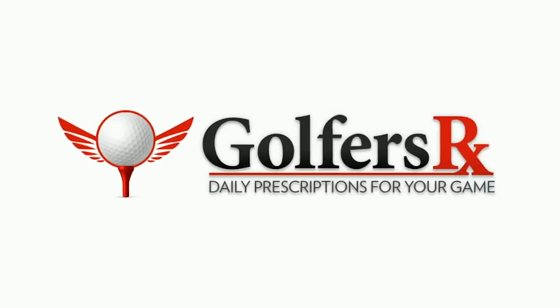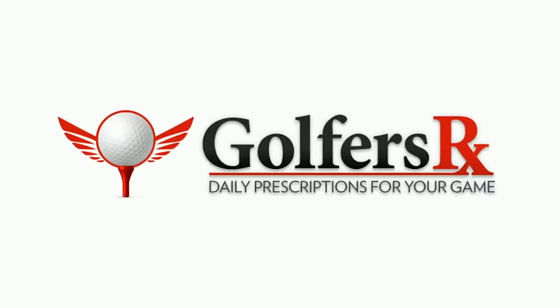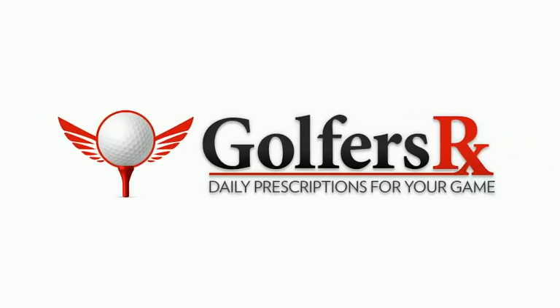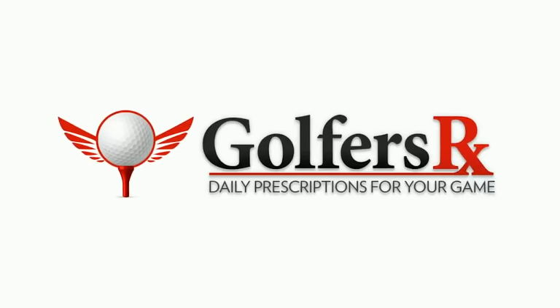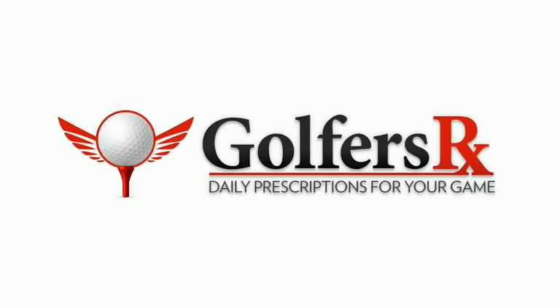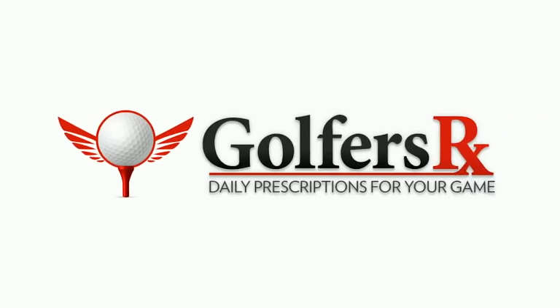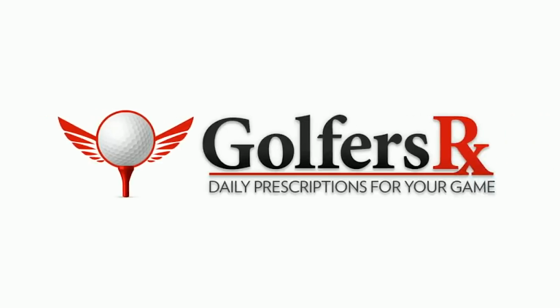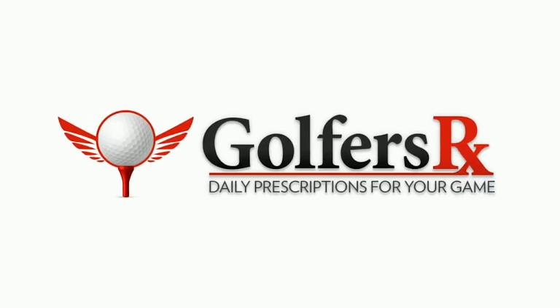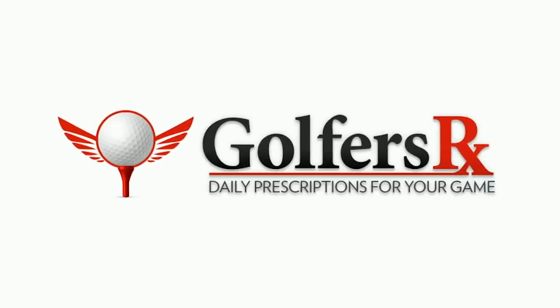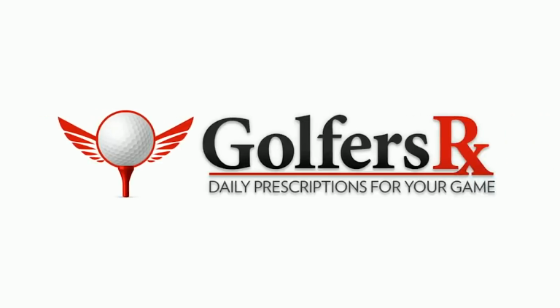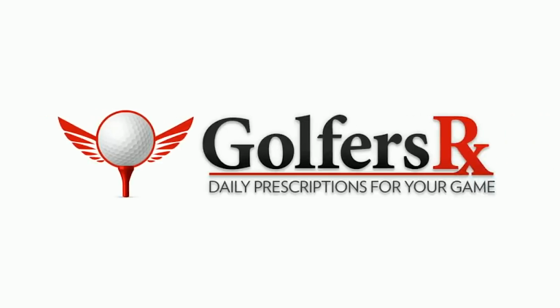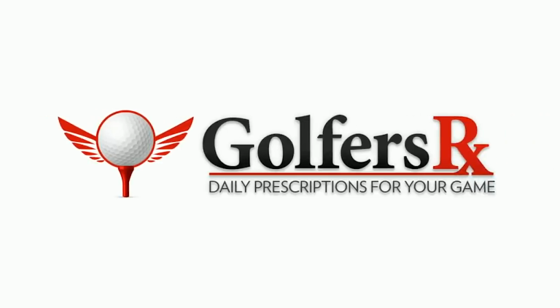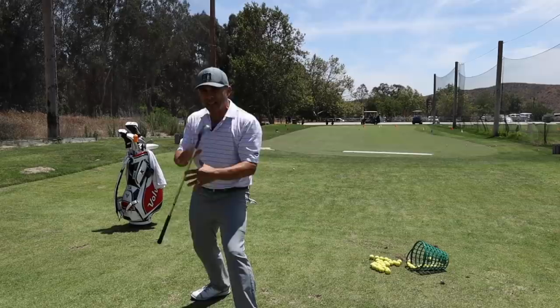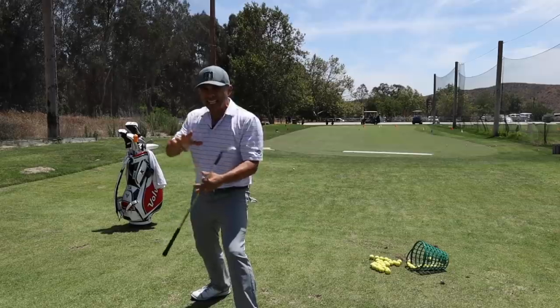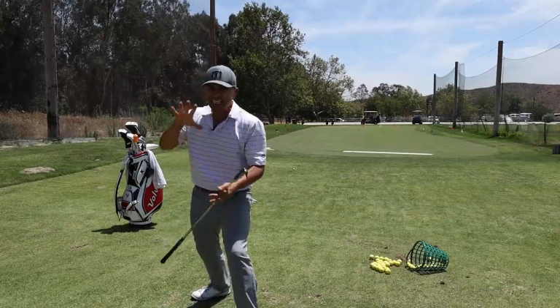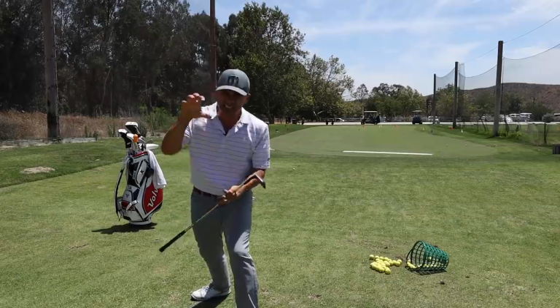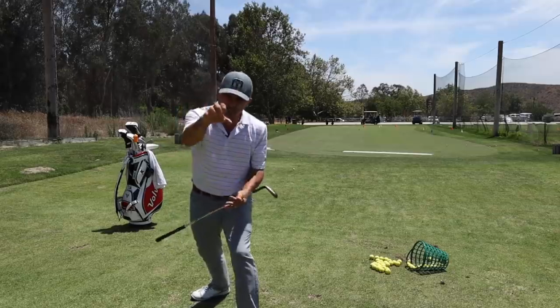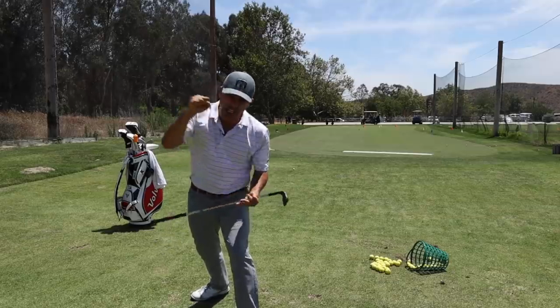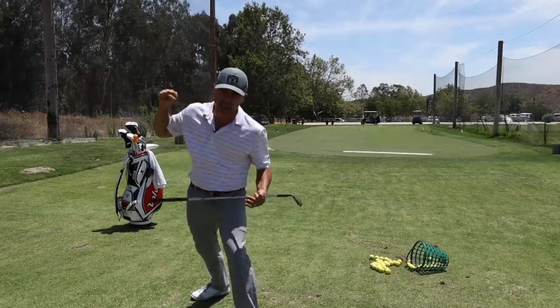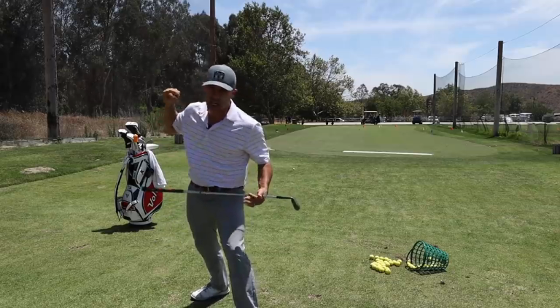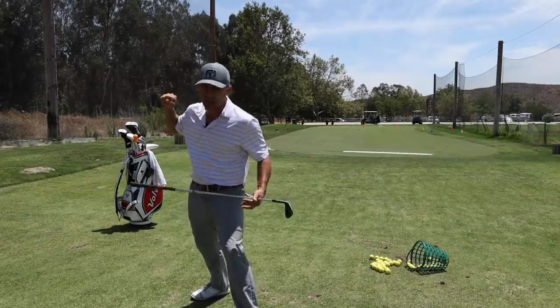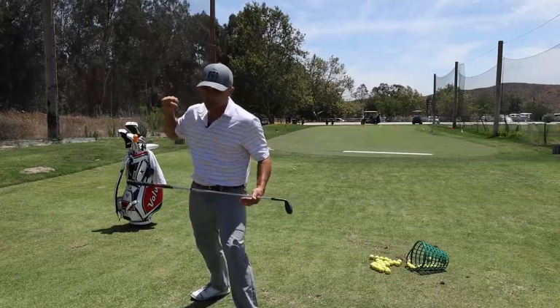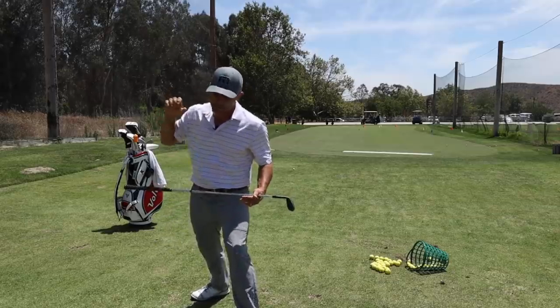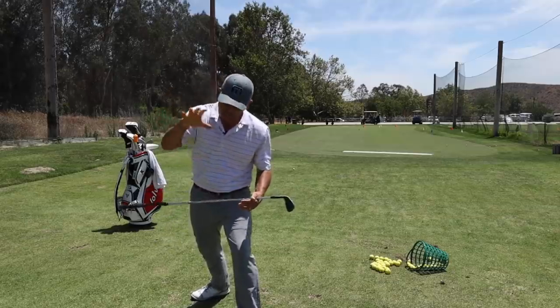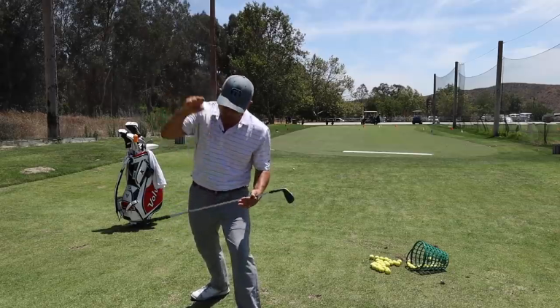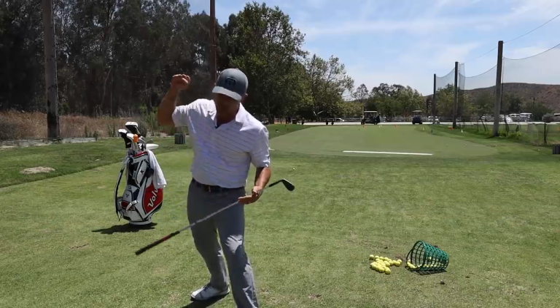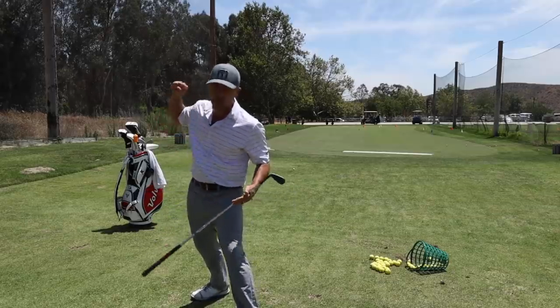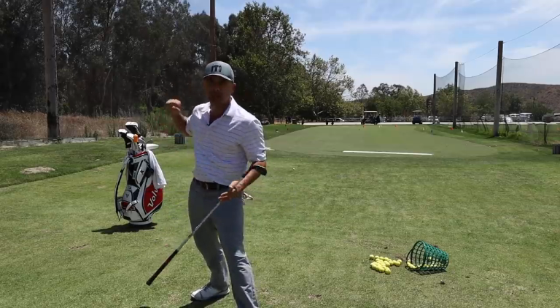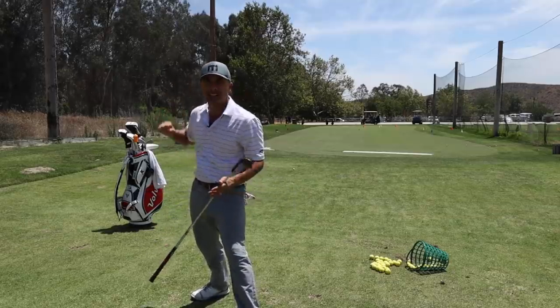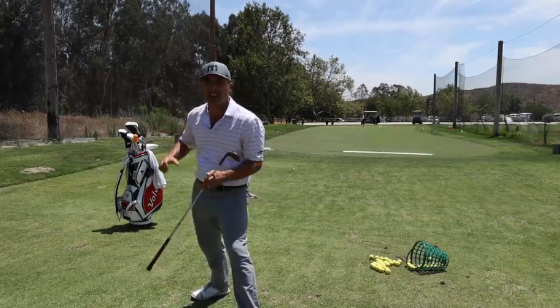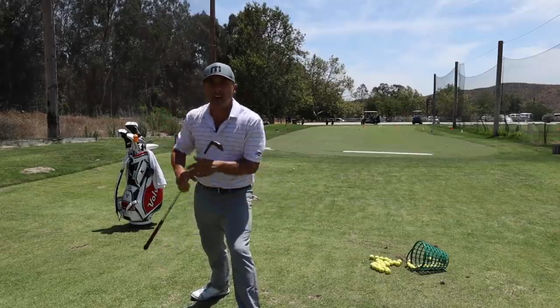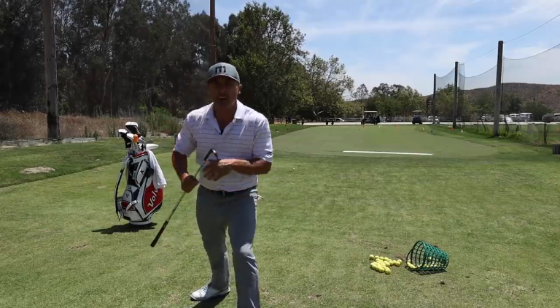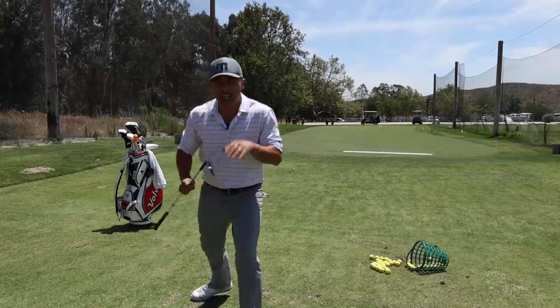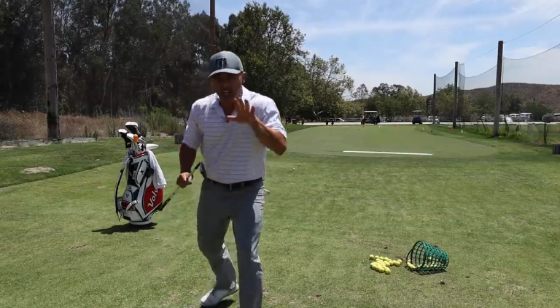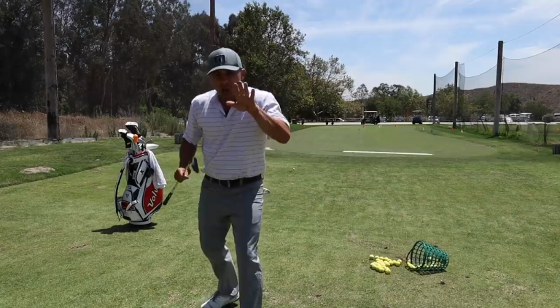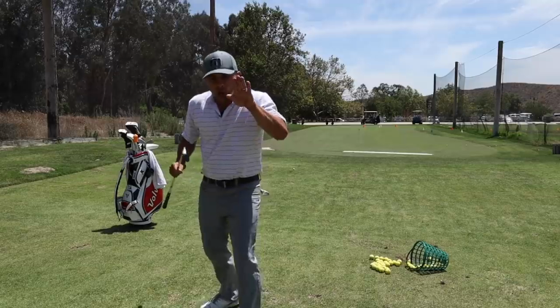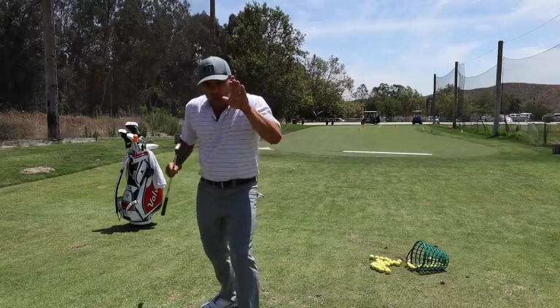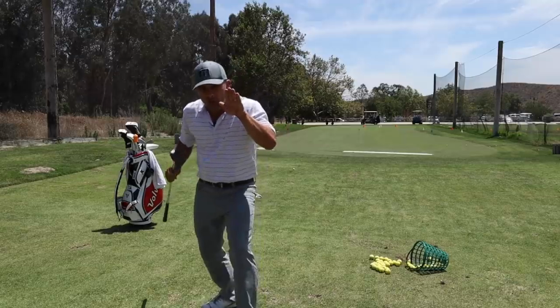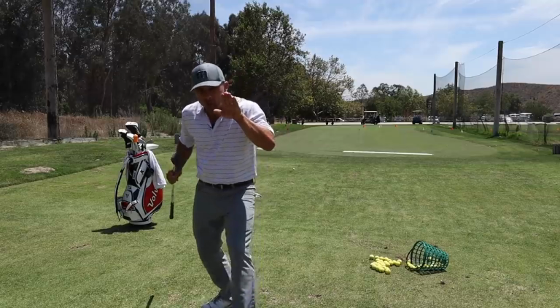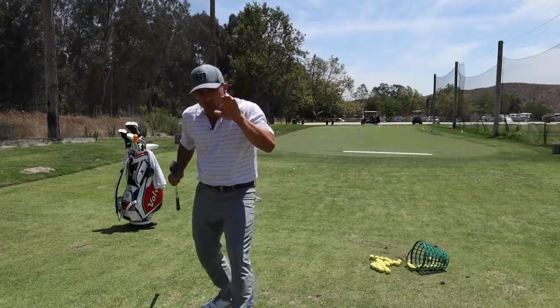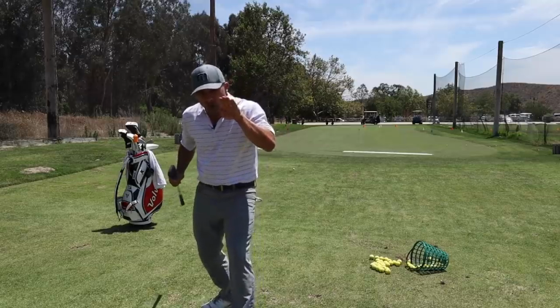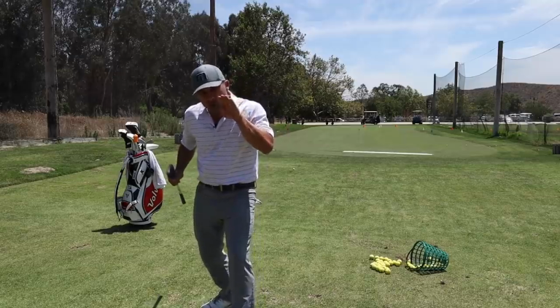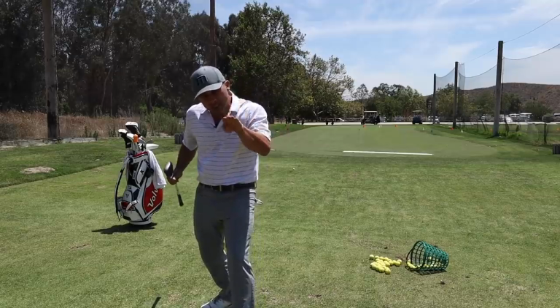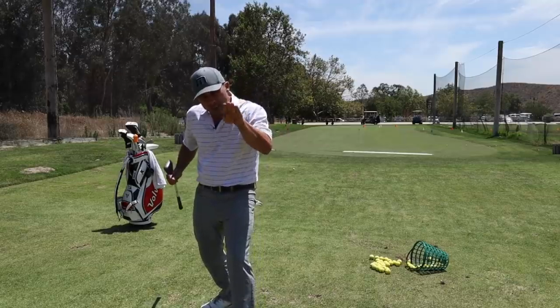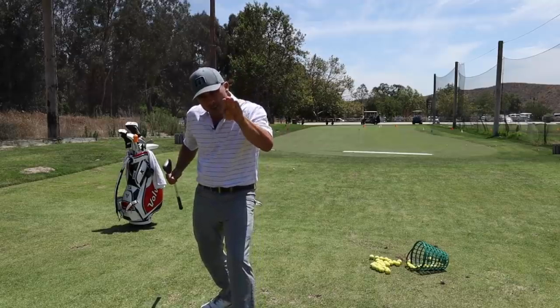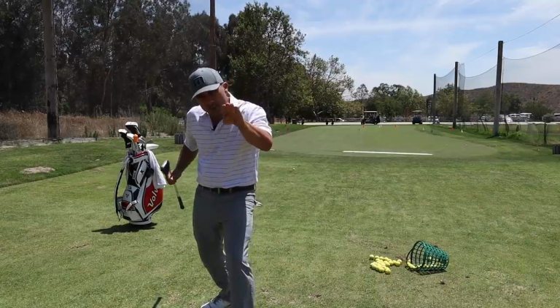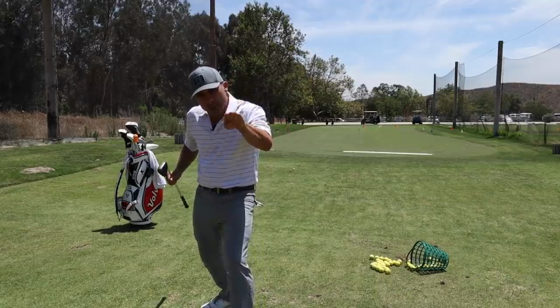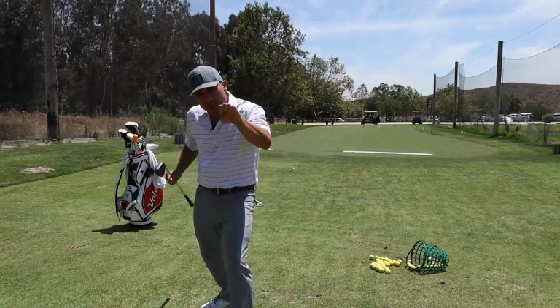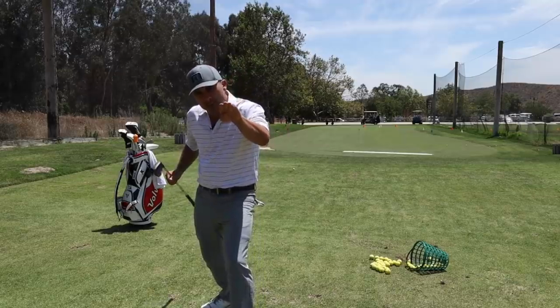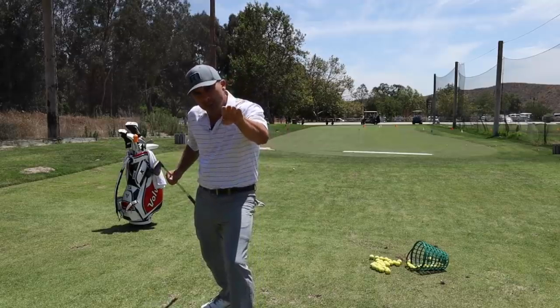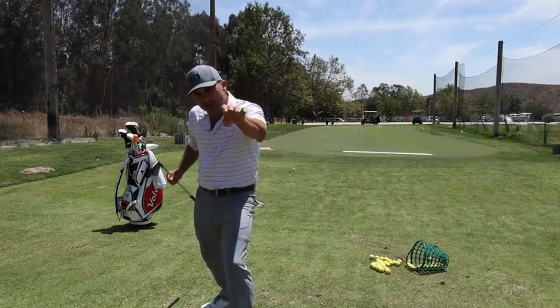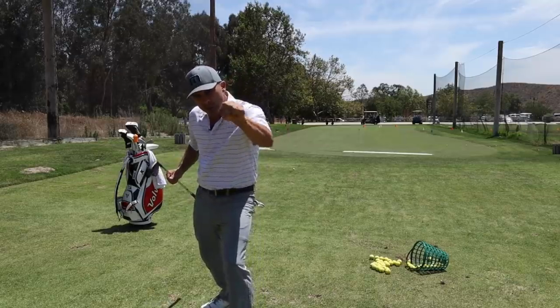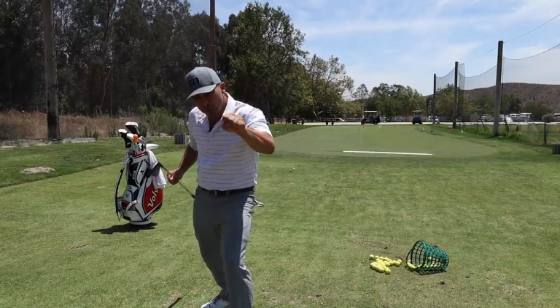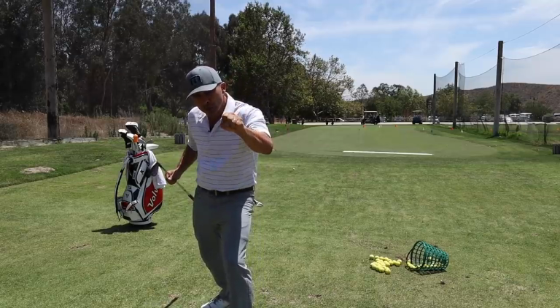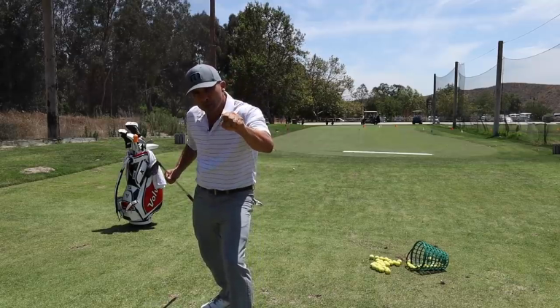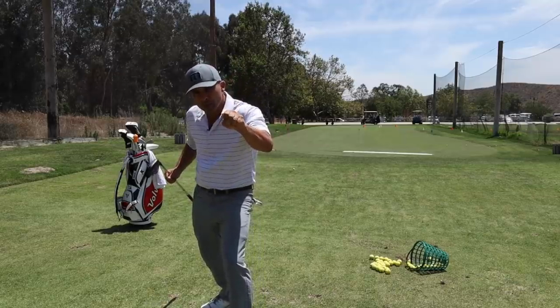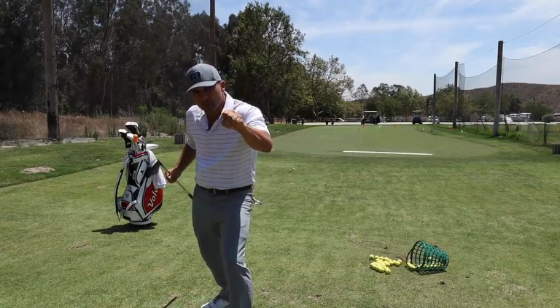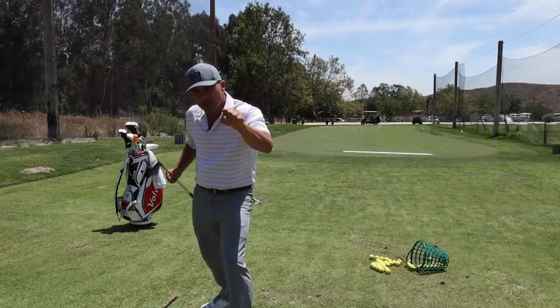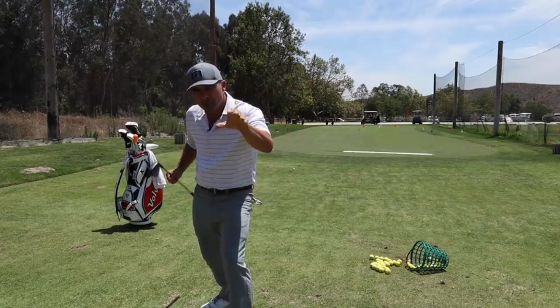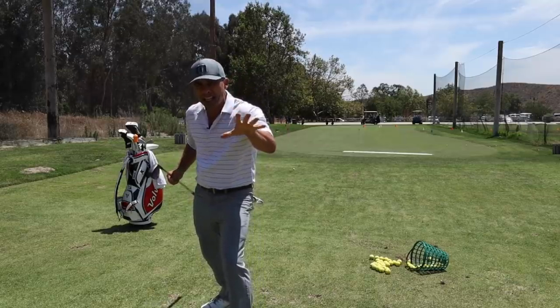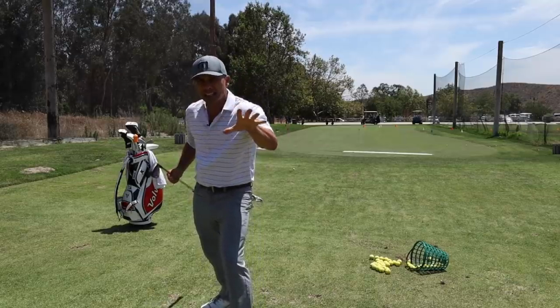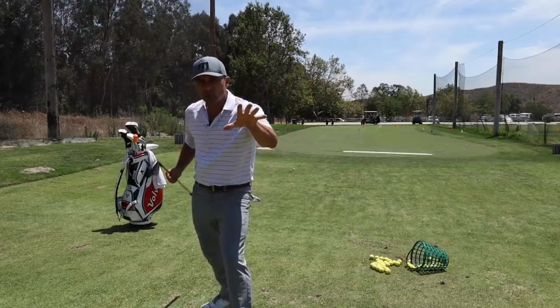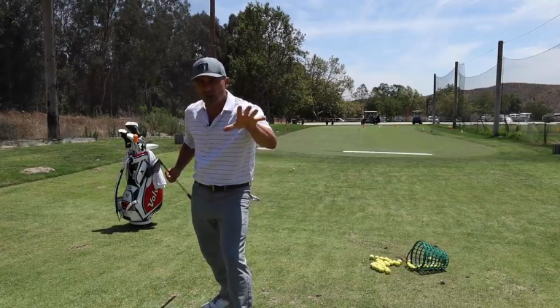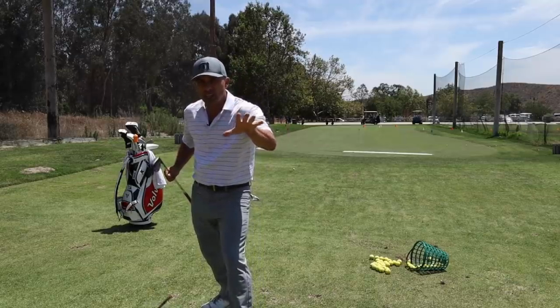Today we're going to work on that low spinning check shot. Where that ball goes skip, skip, skip, and bites.